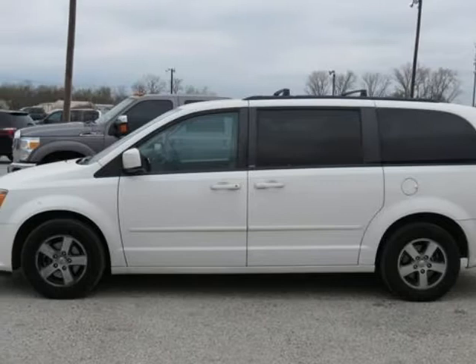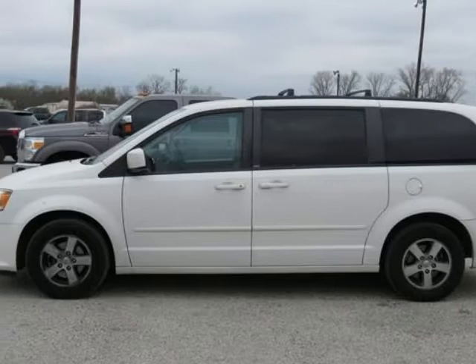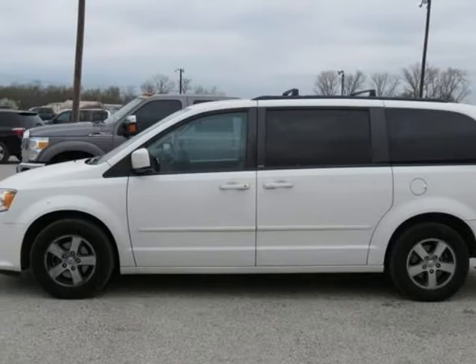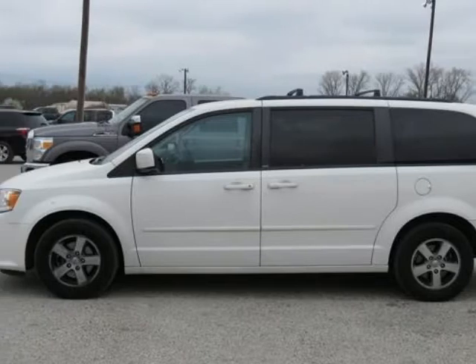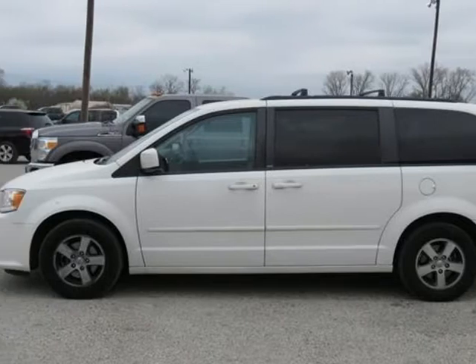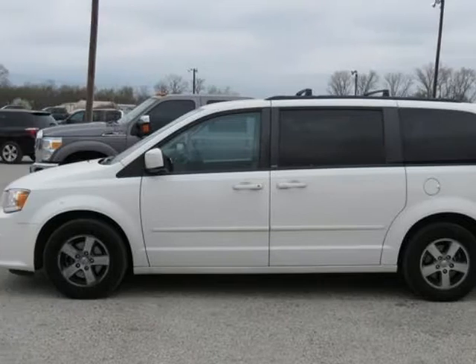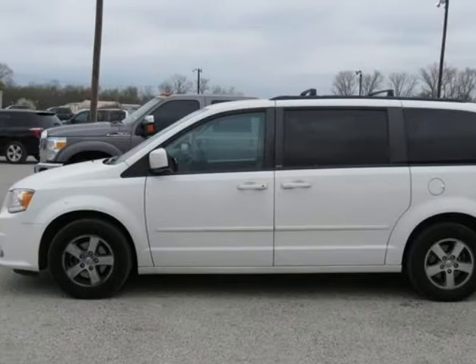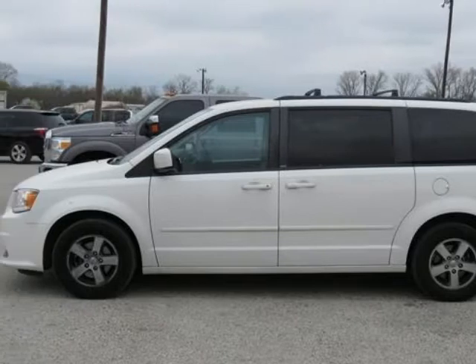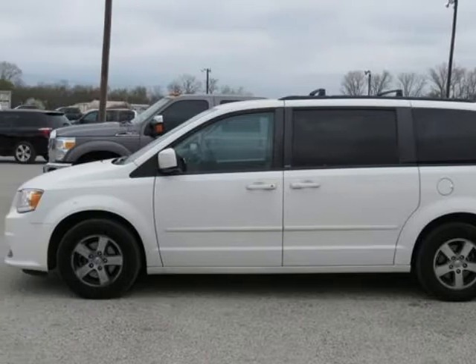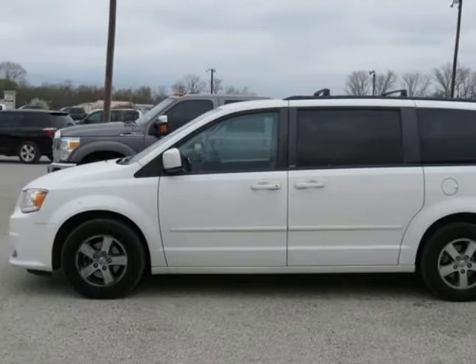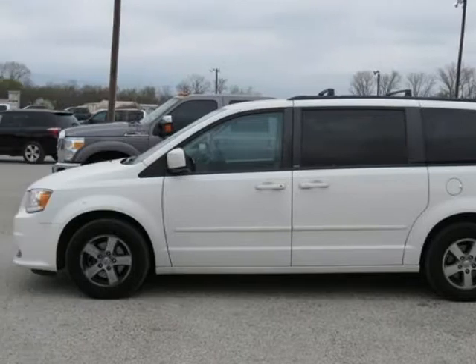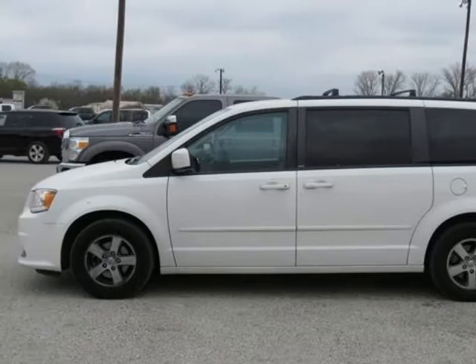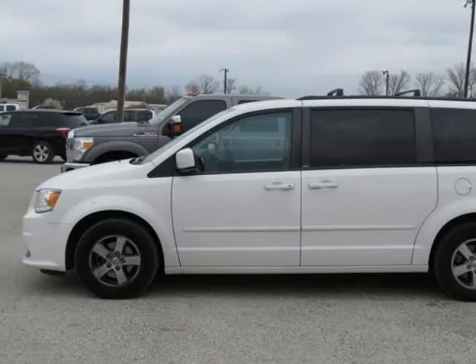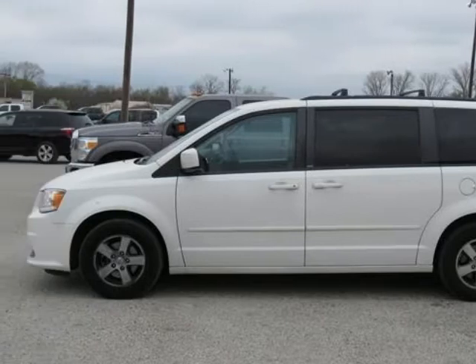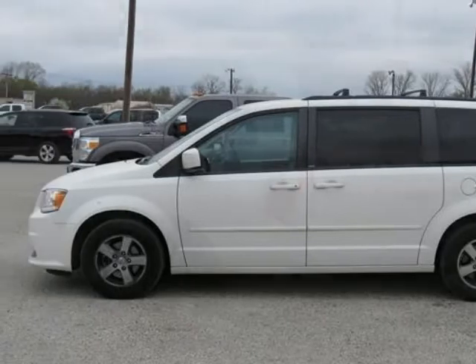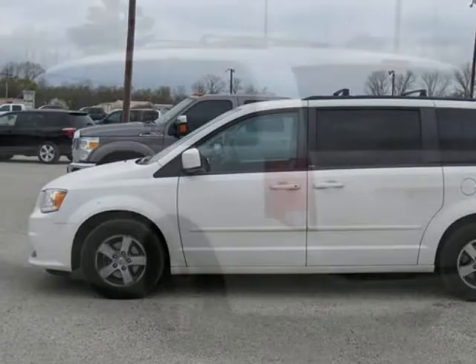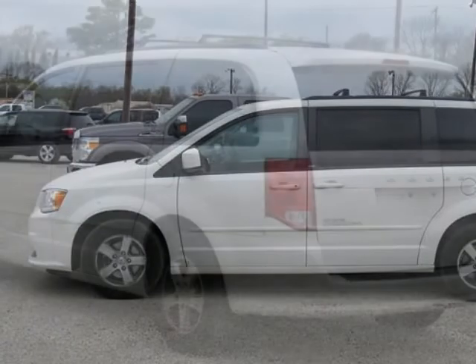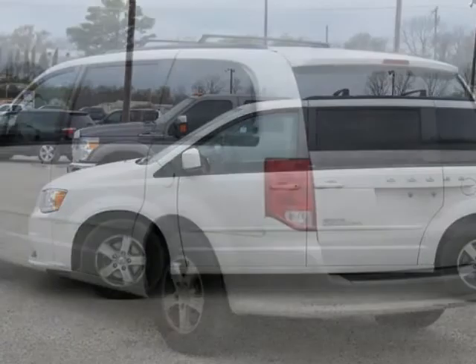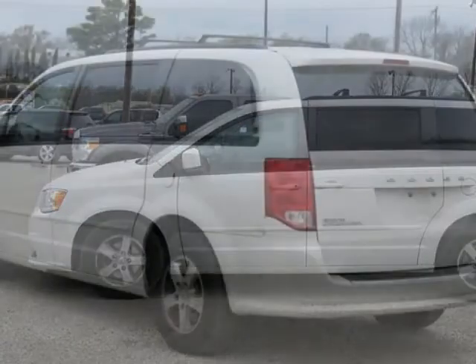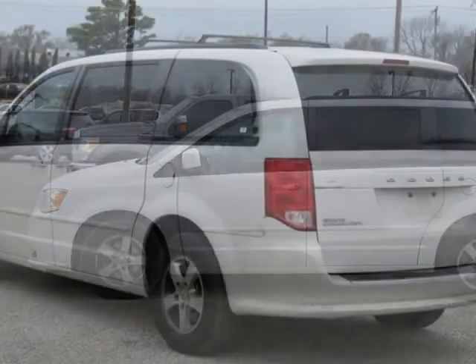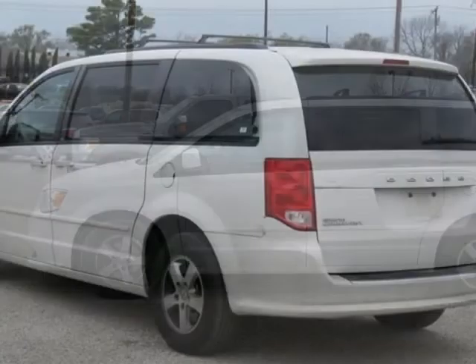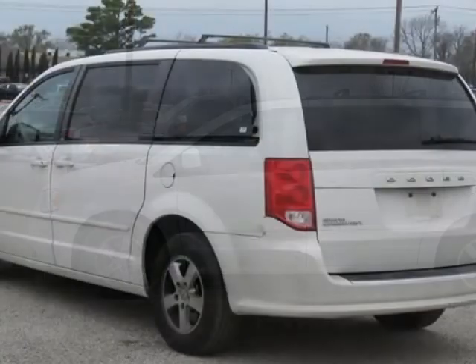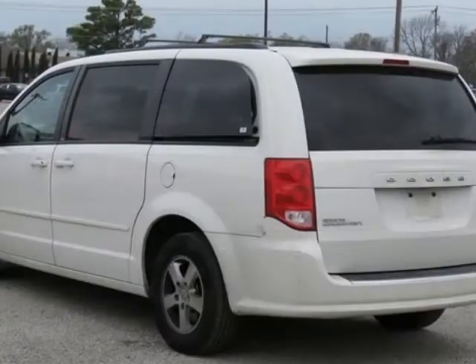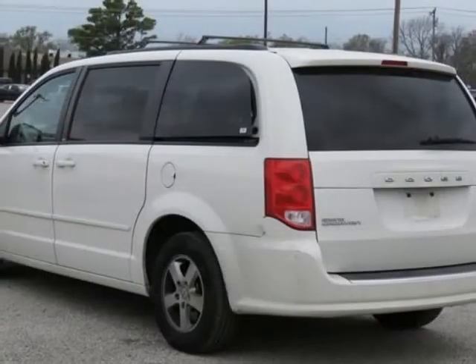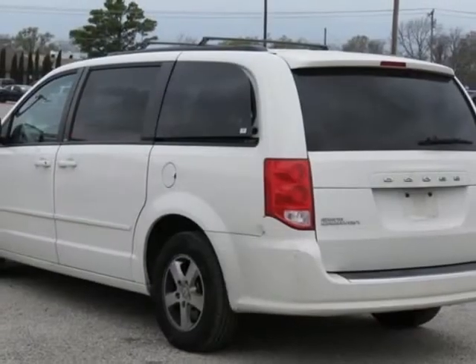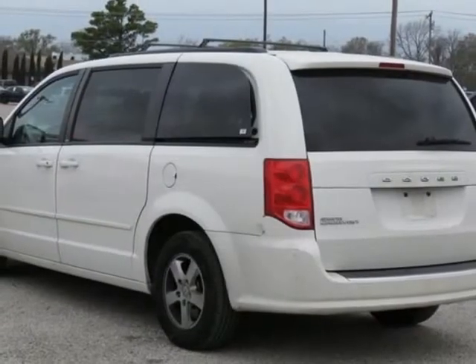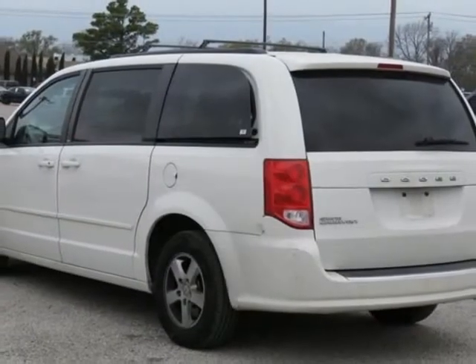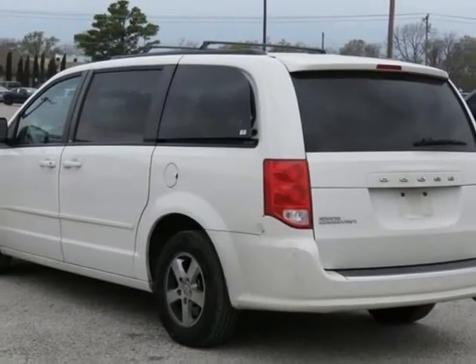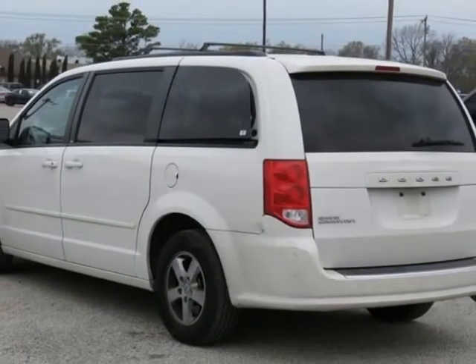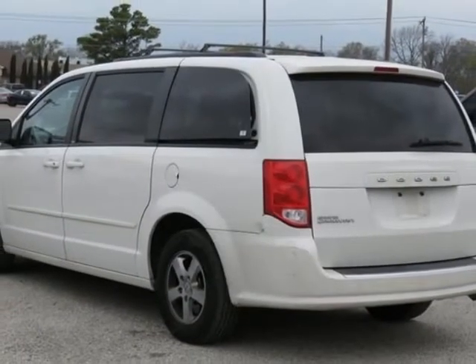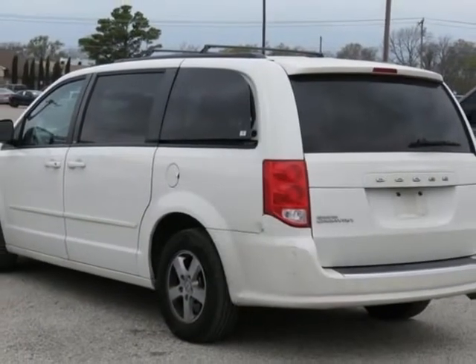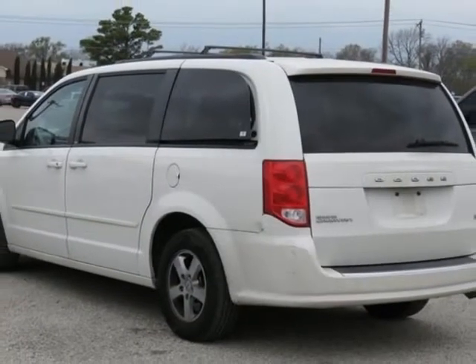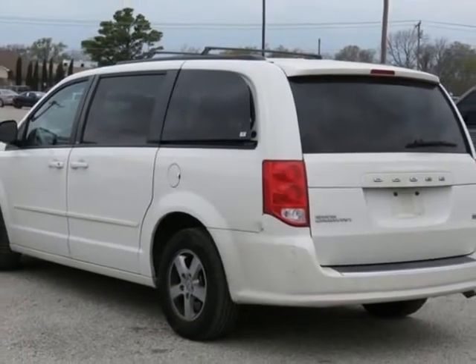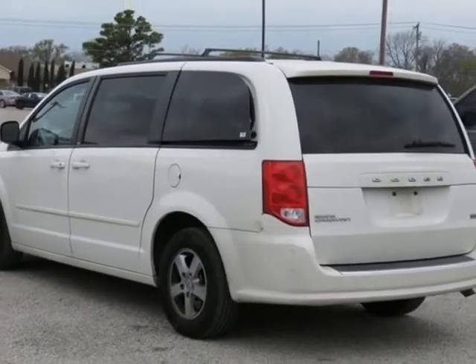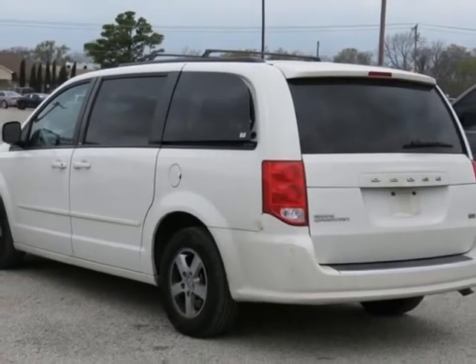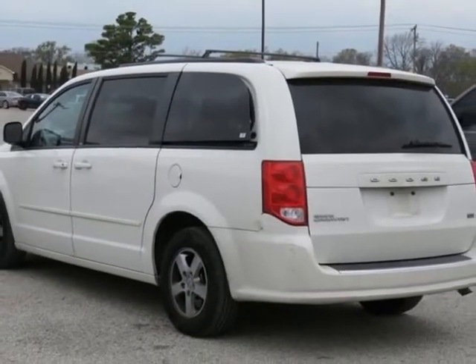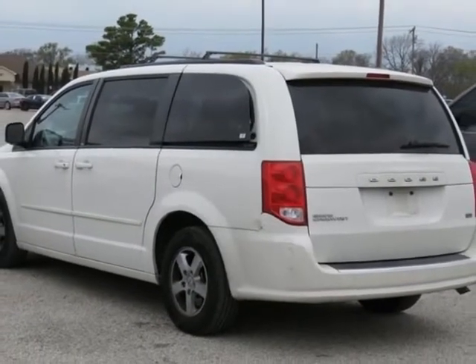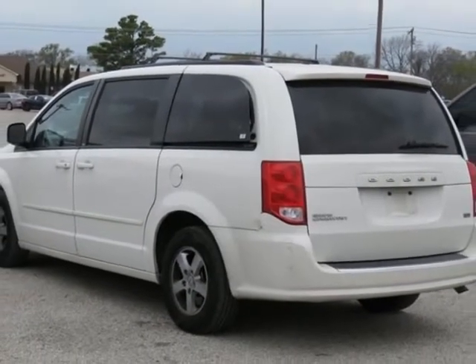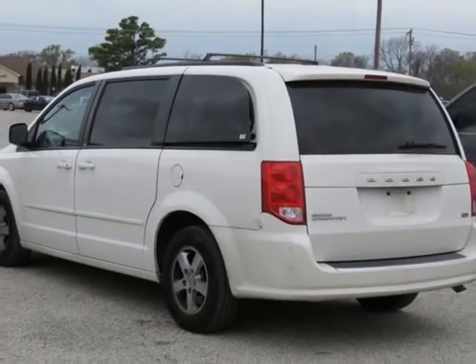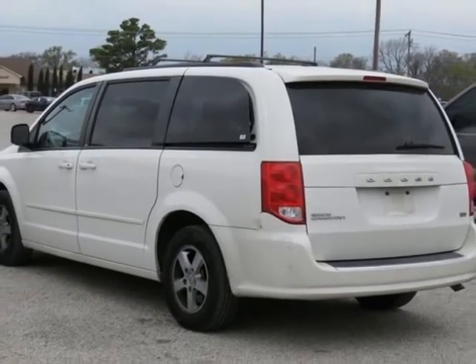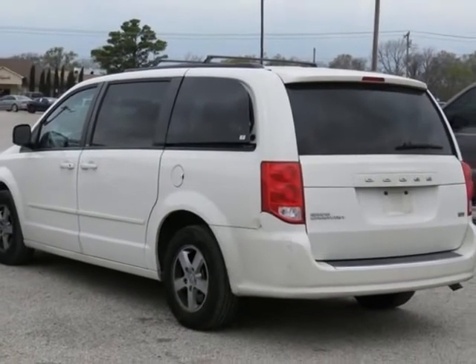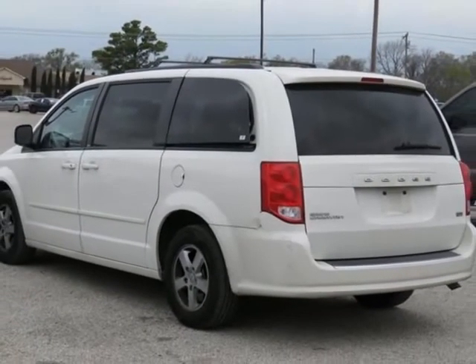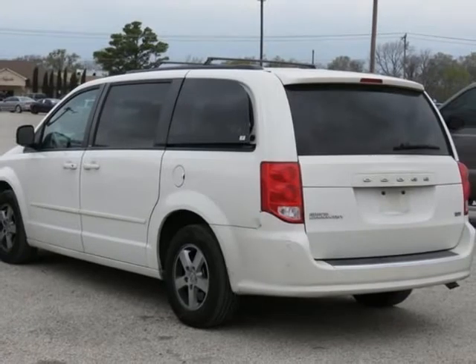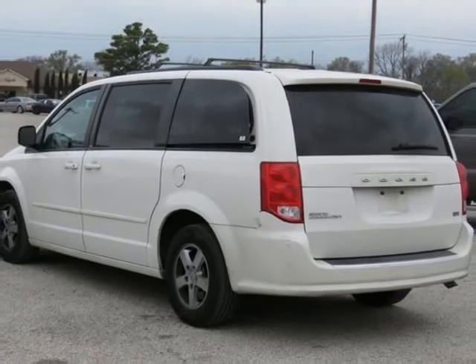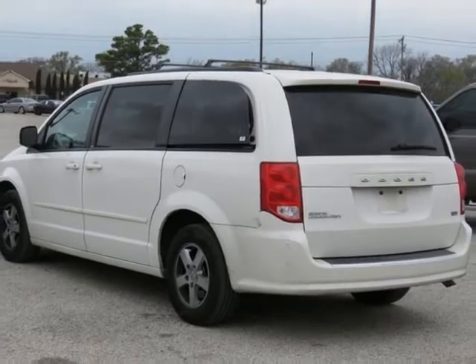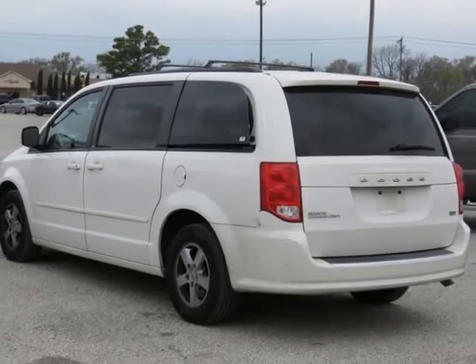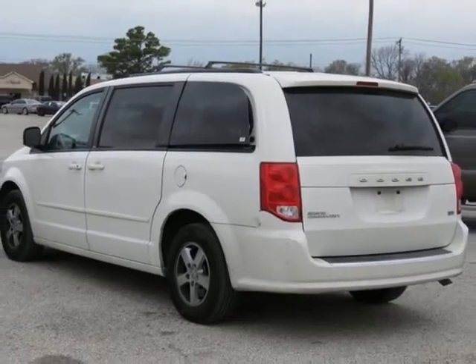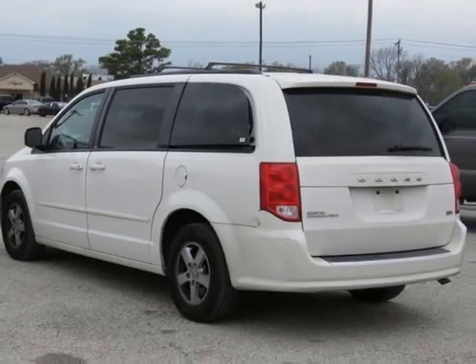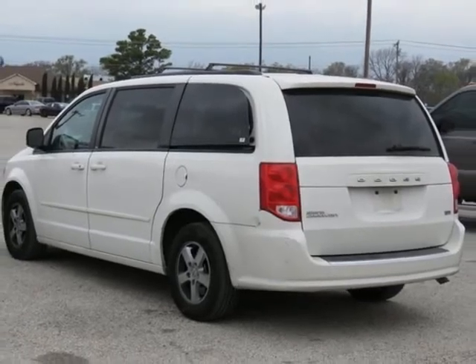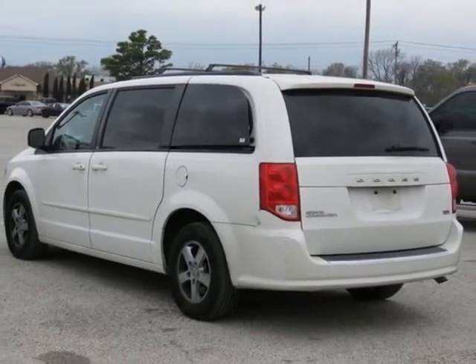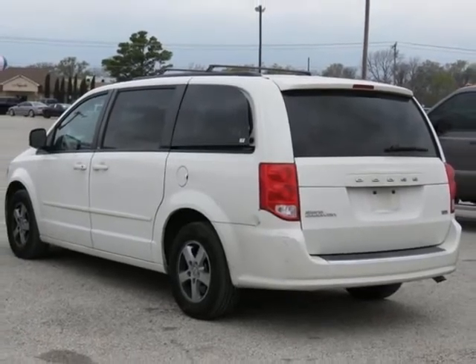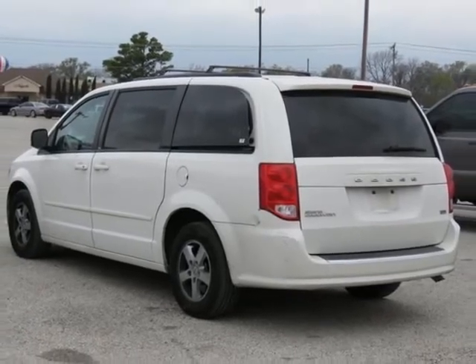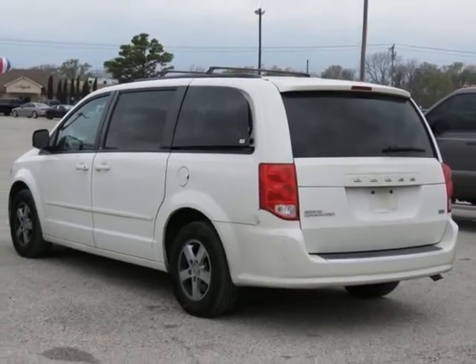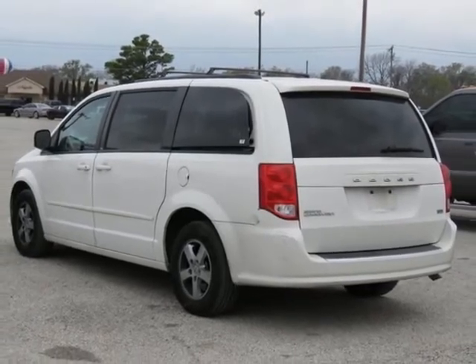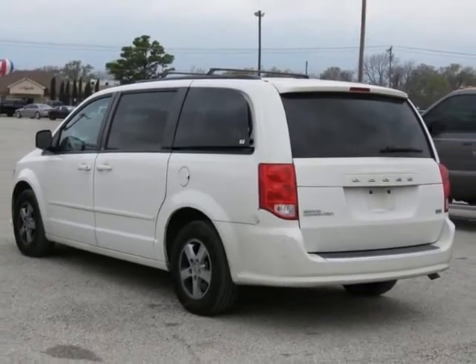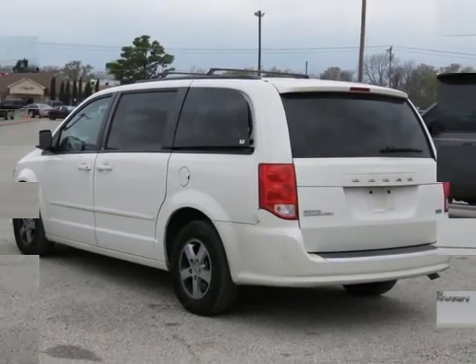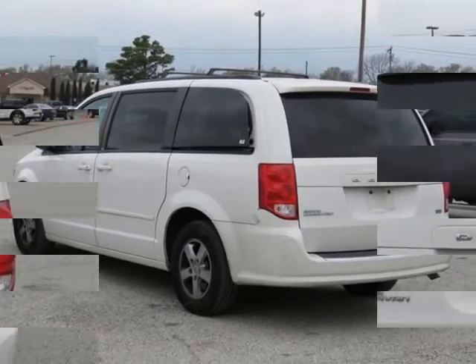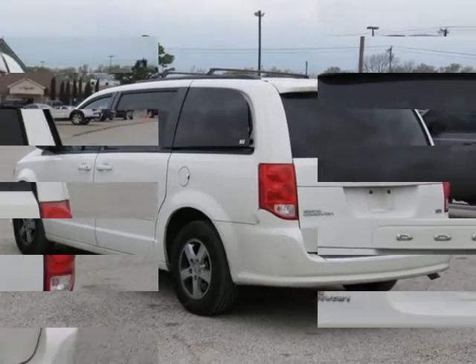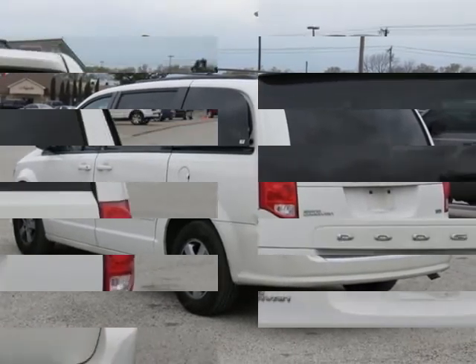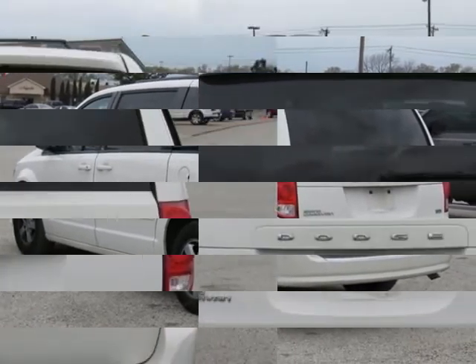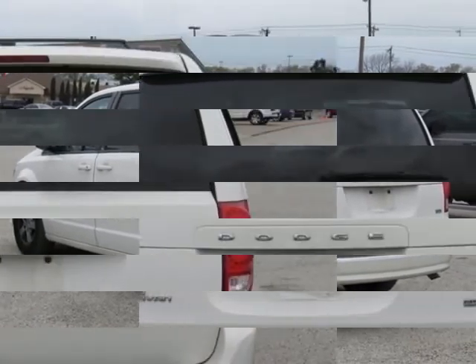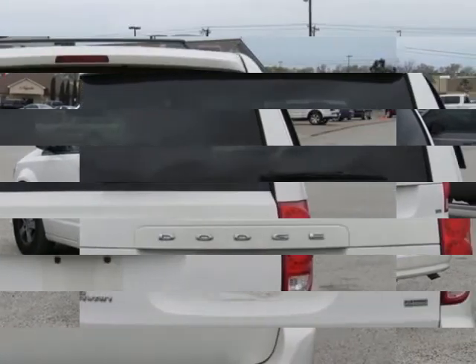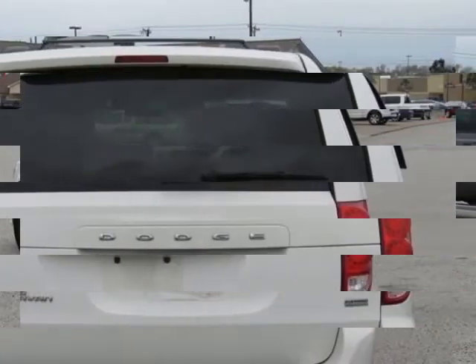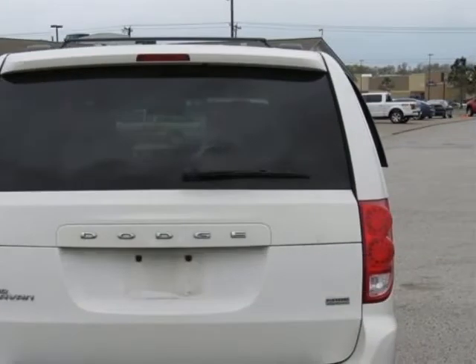Bright White Clear Coat exterior, Black with Premium Cloth Bucket Seats interior, 2nd Row Buckets with Fold-in Floor, 3rd Row Seats, Split Bench.